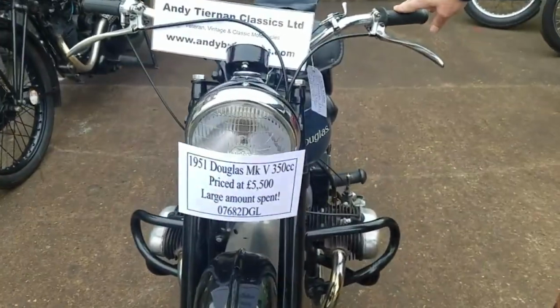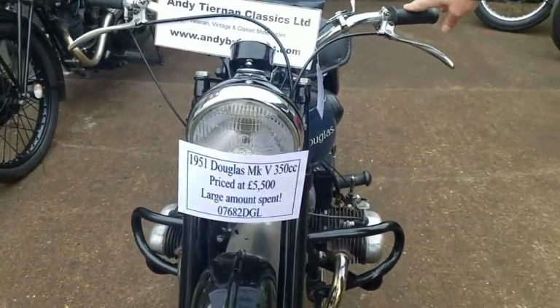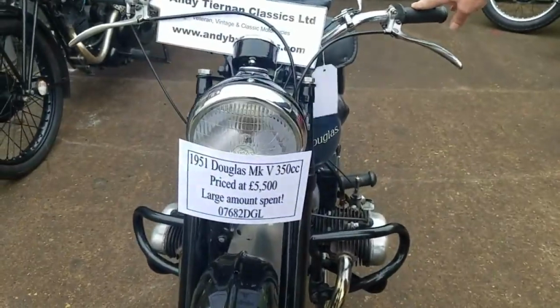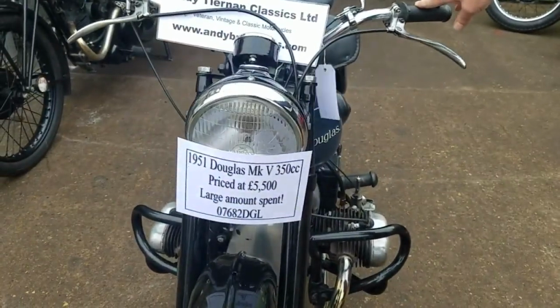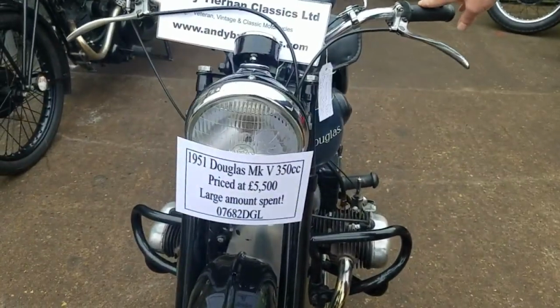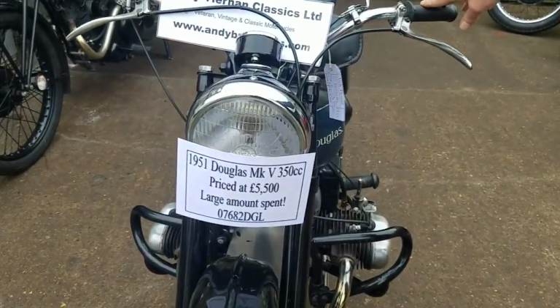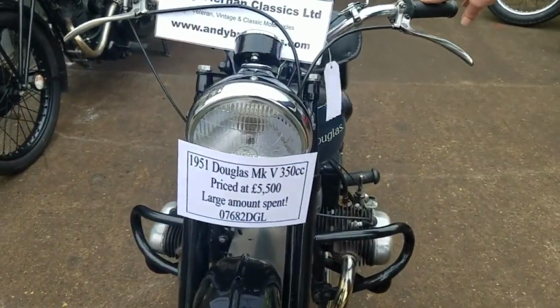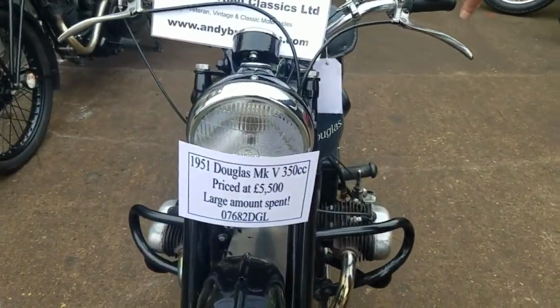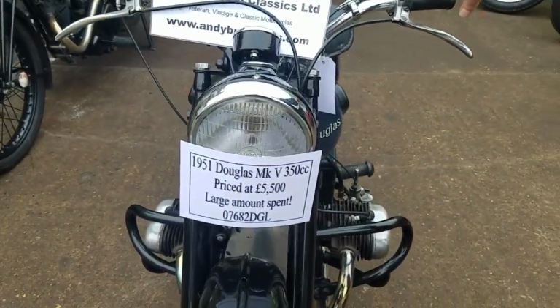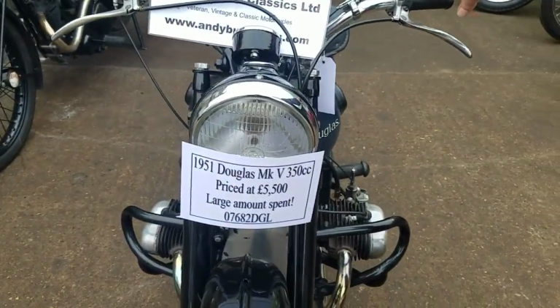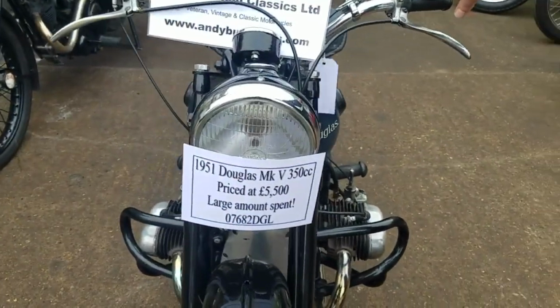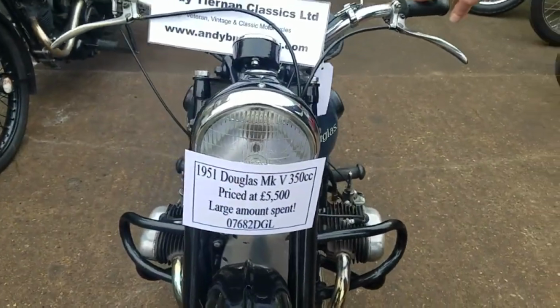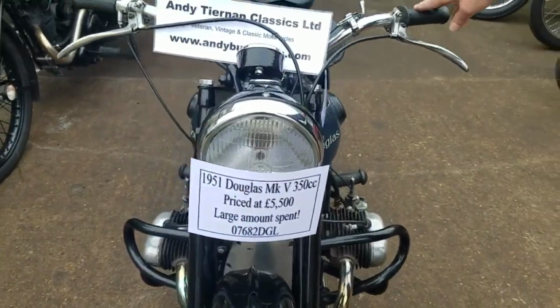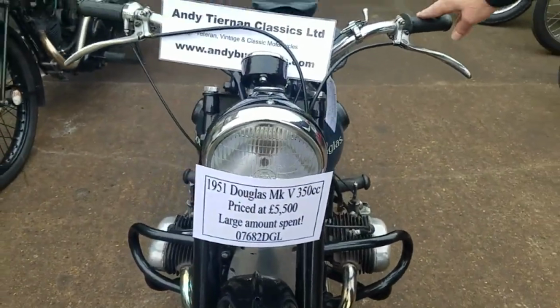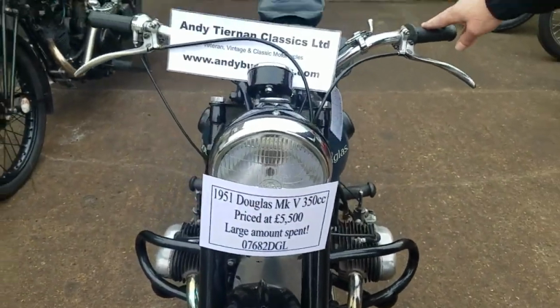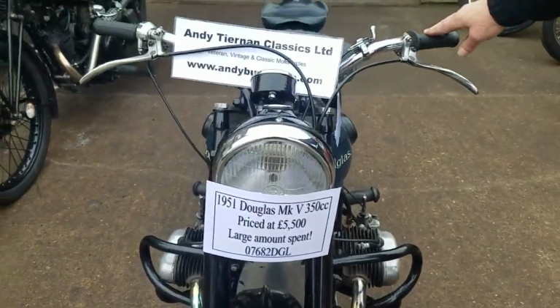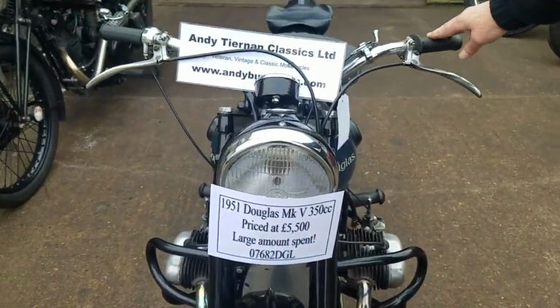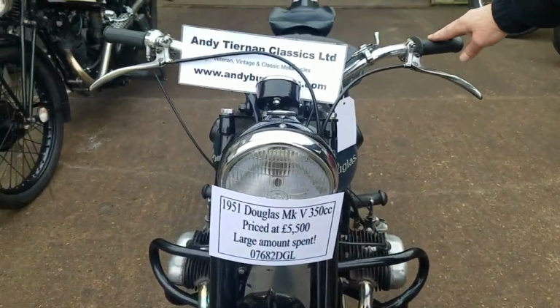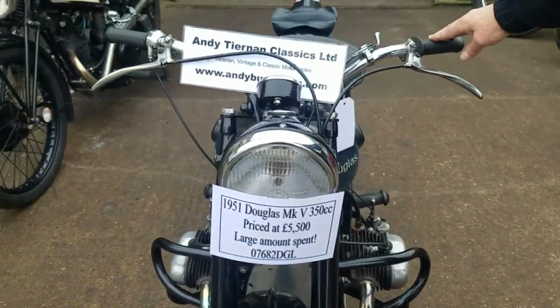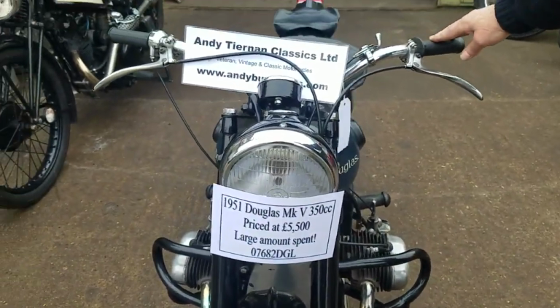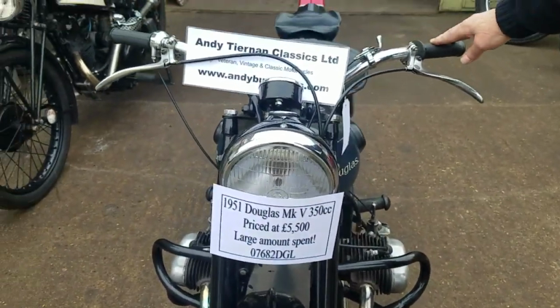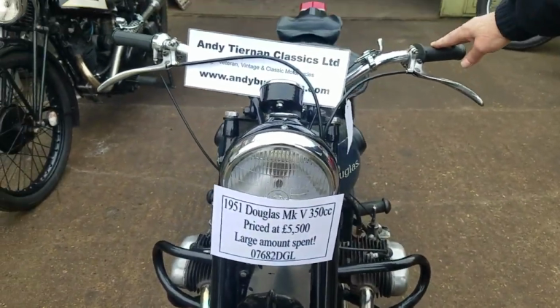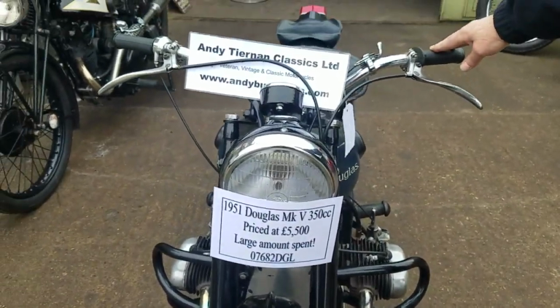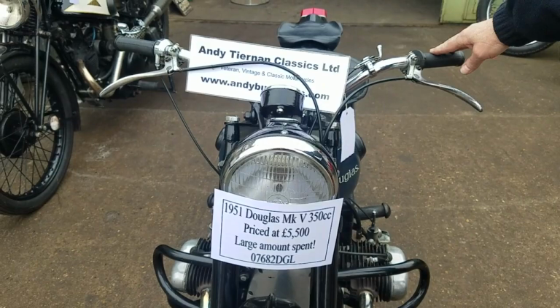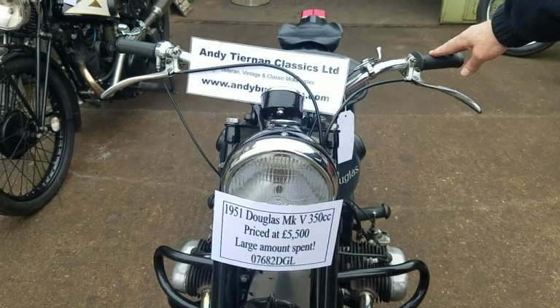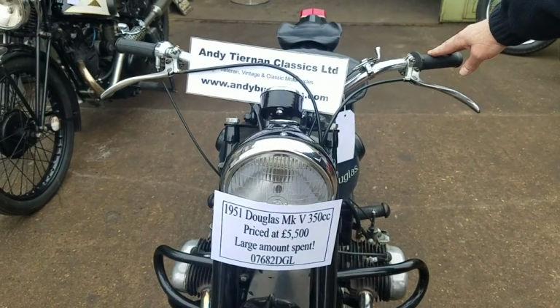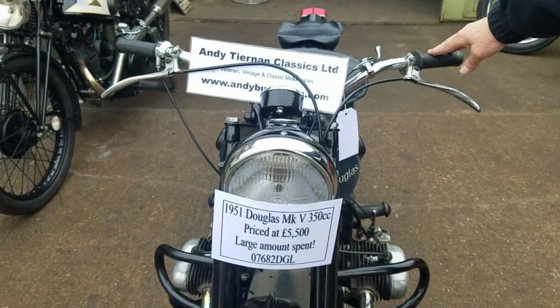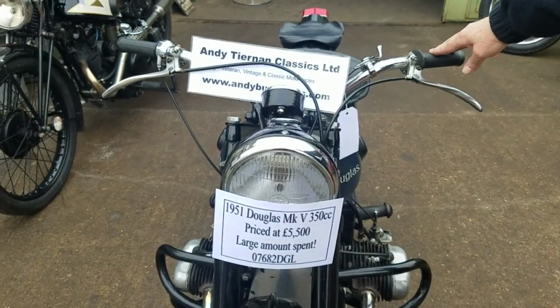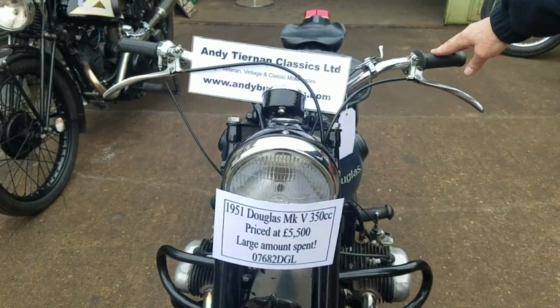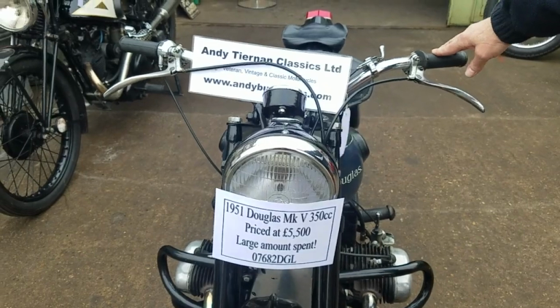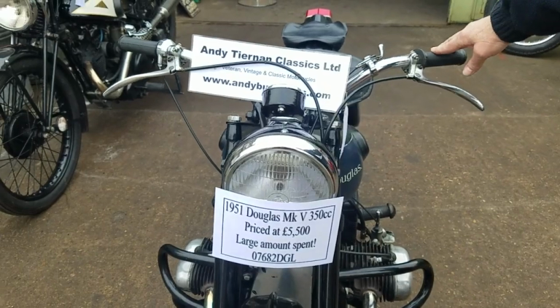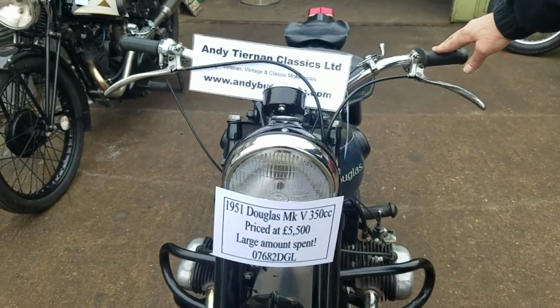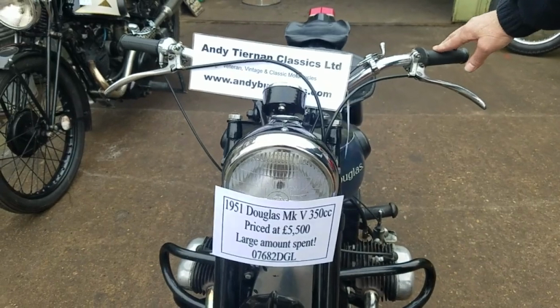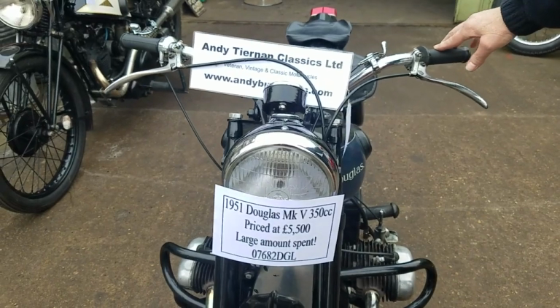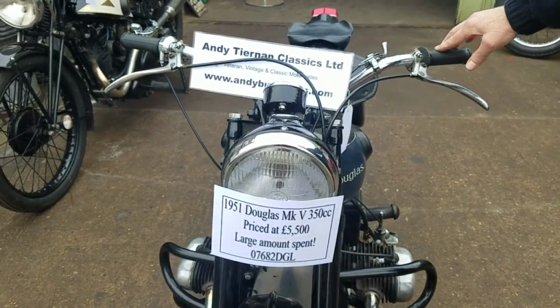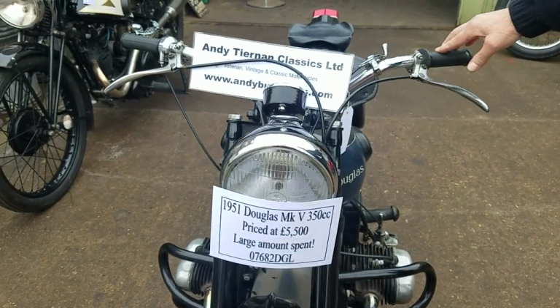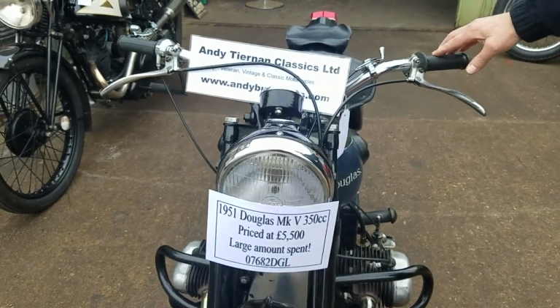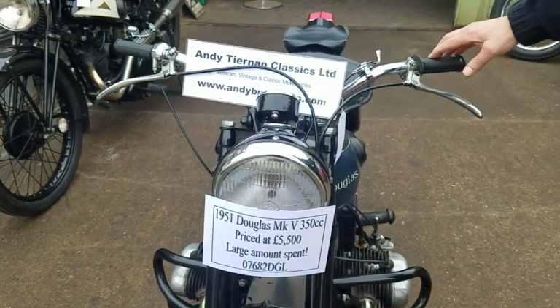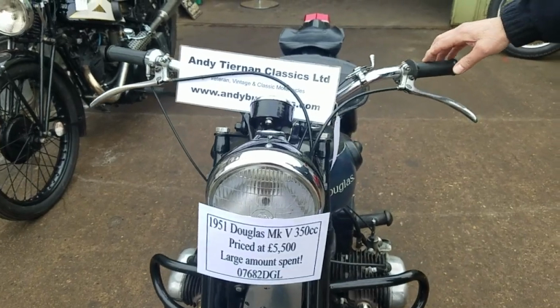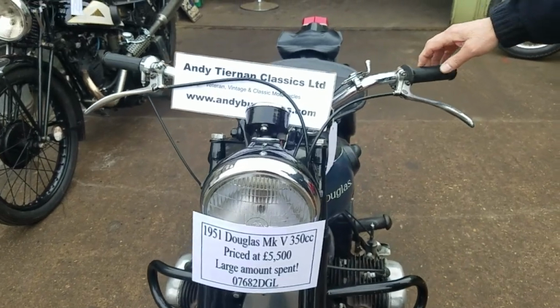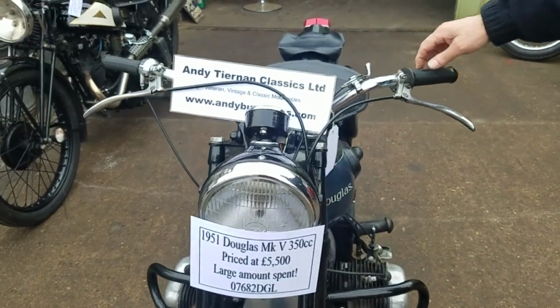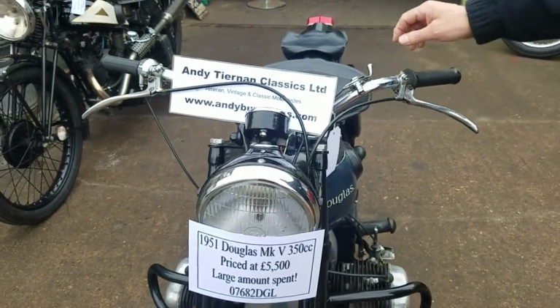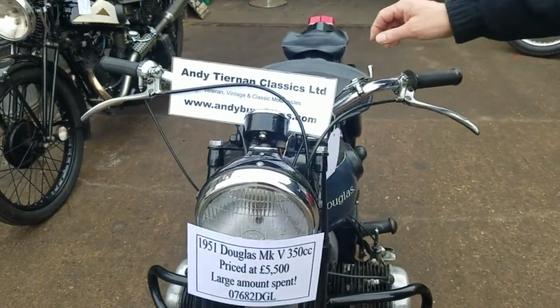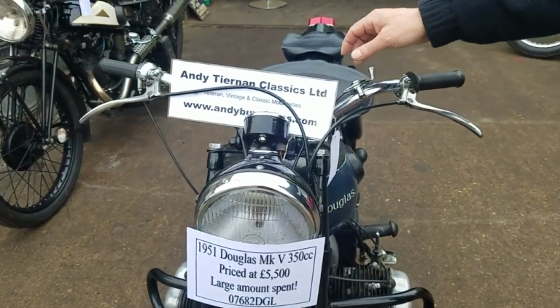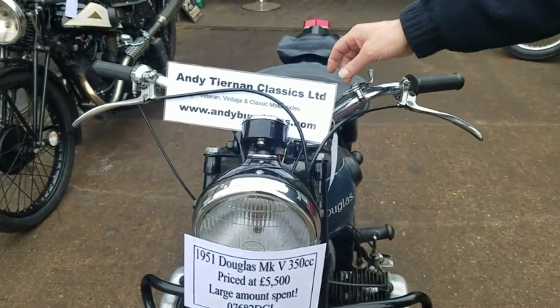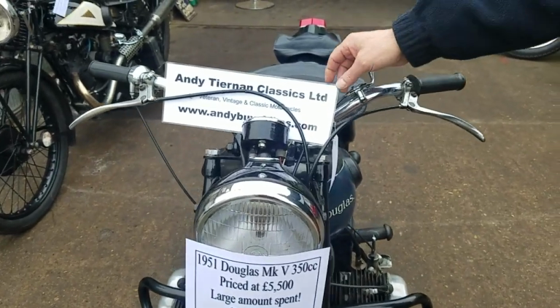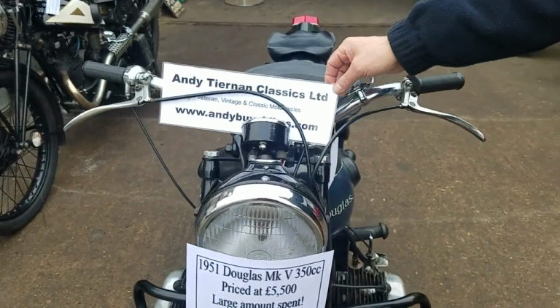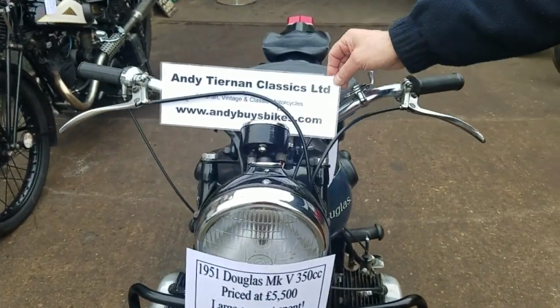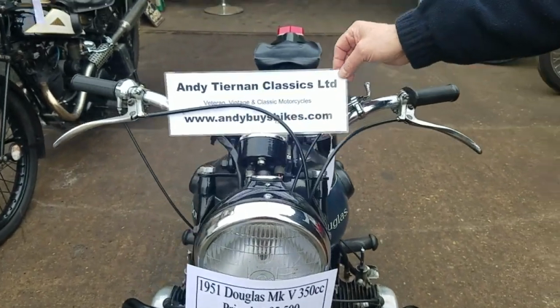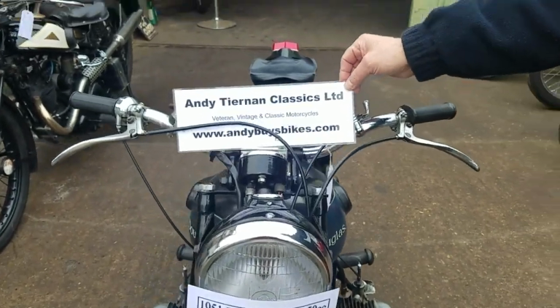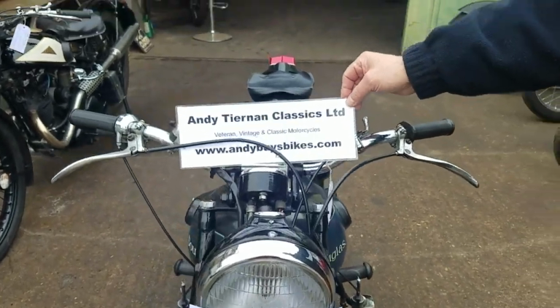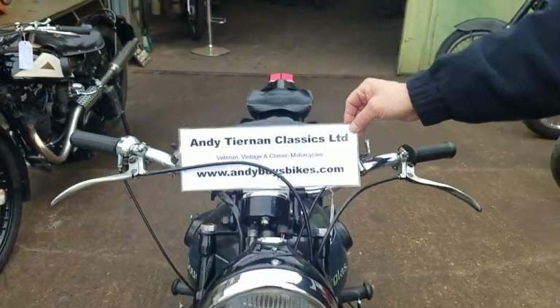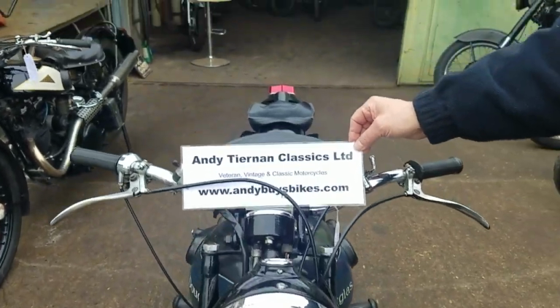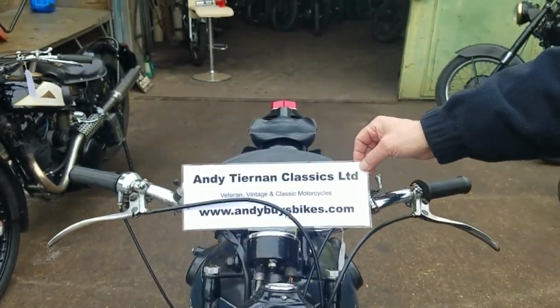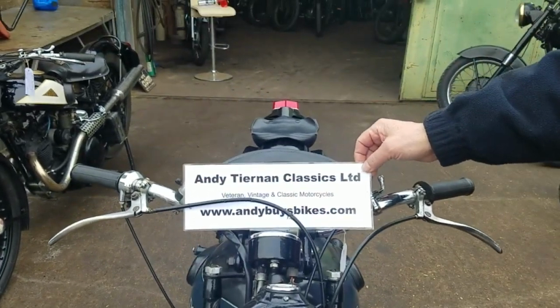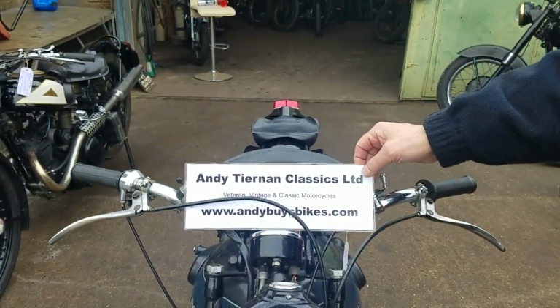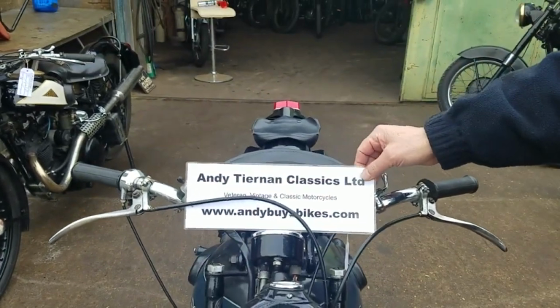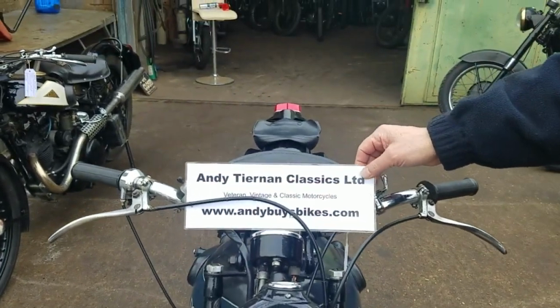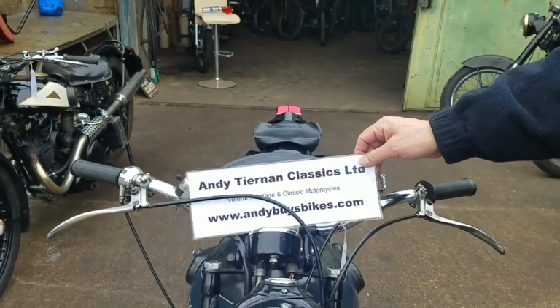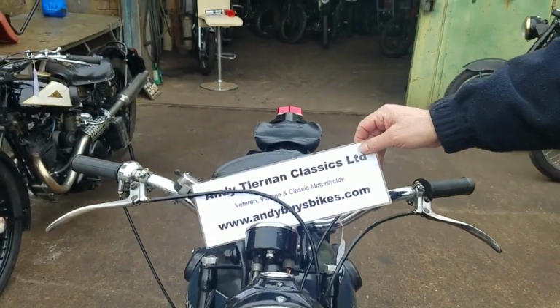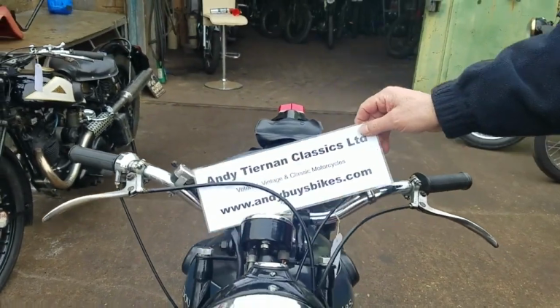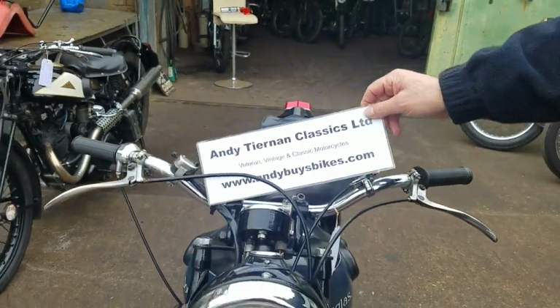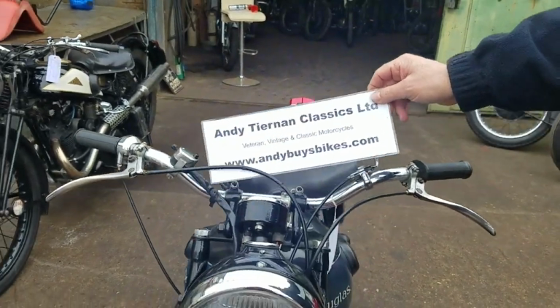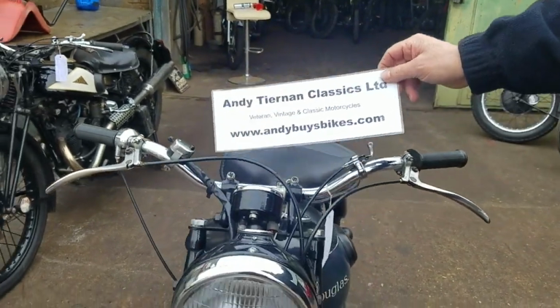Right, here we have a 1951 Douglas Mark 5. That's Andy says. Yep.